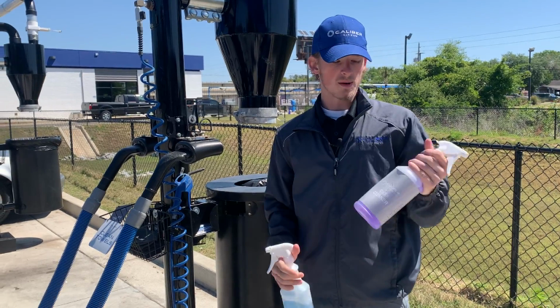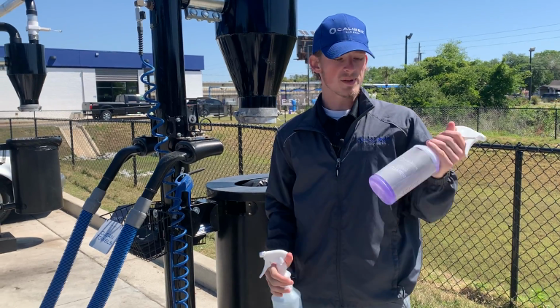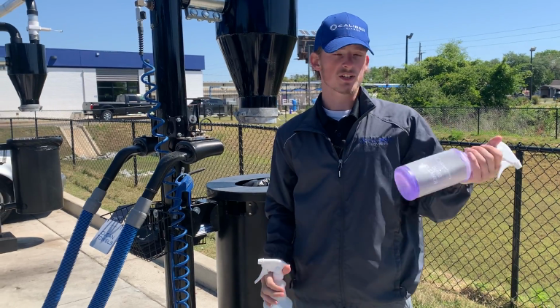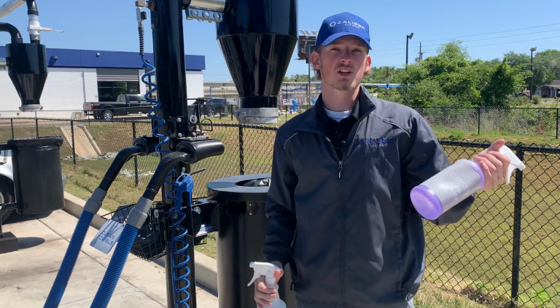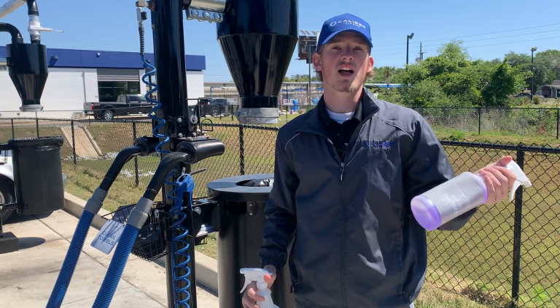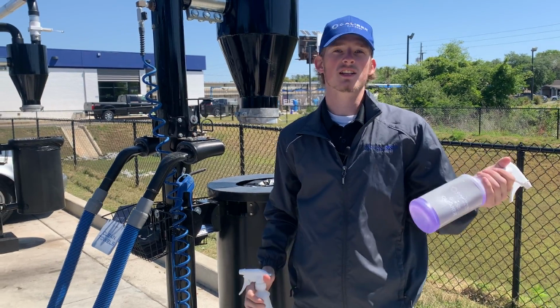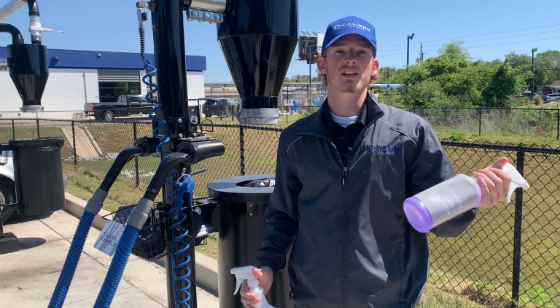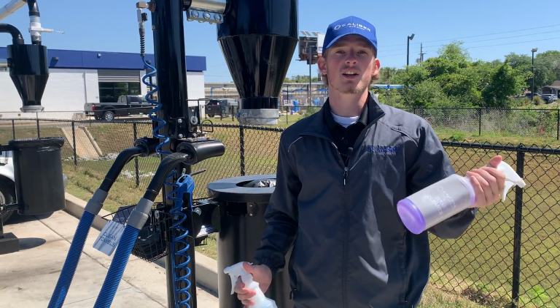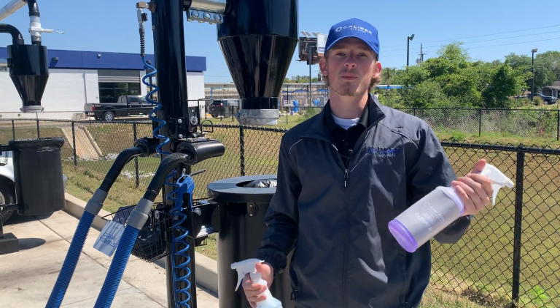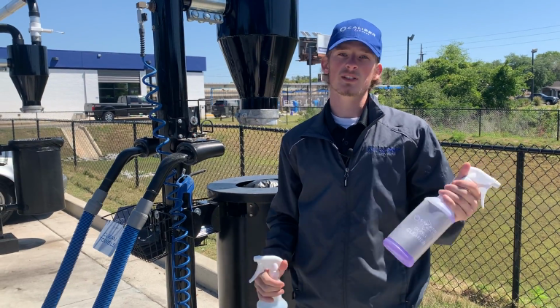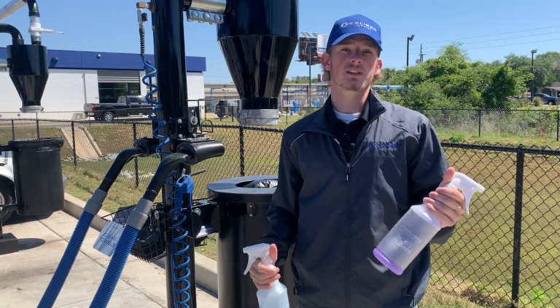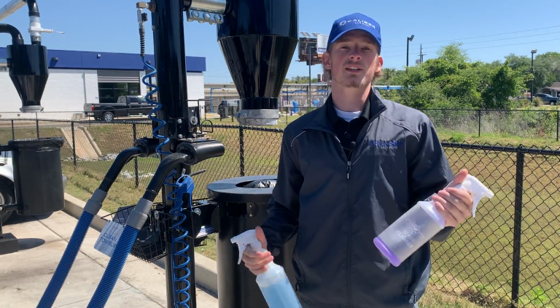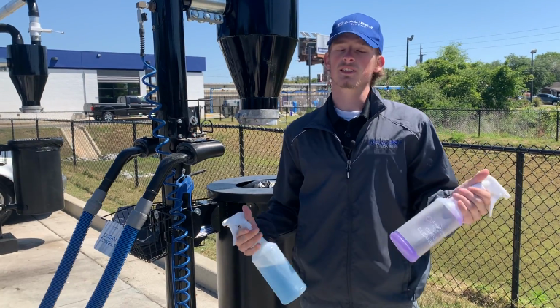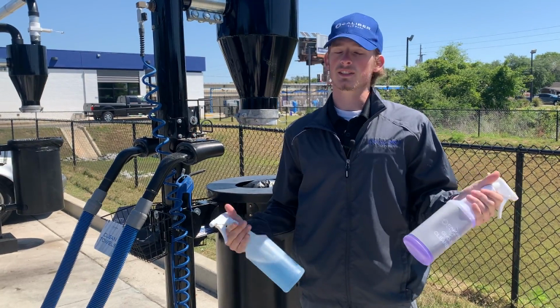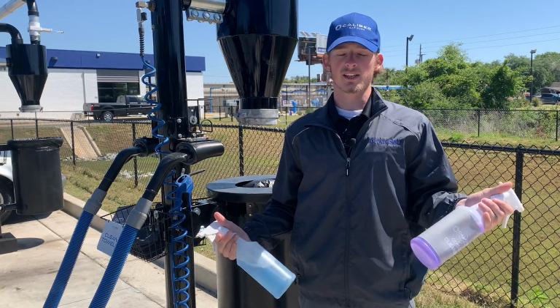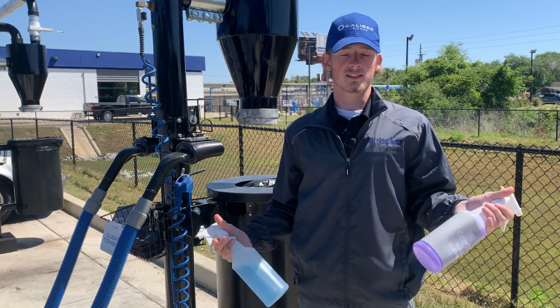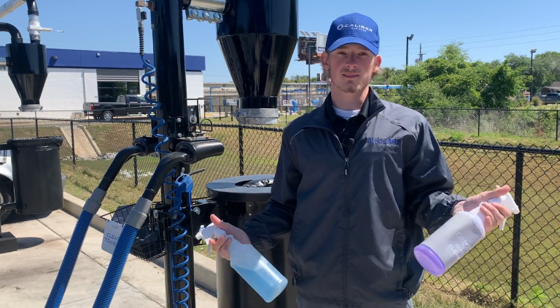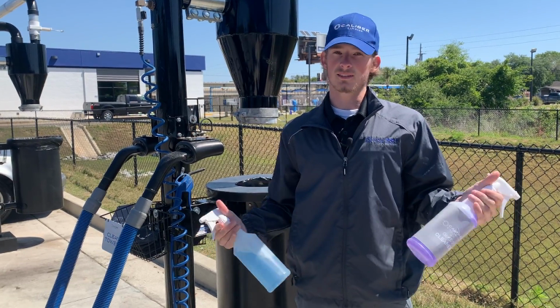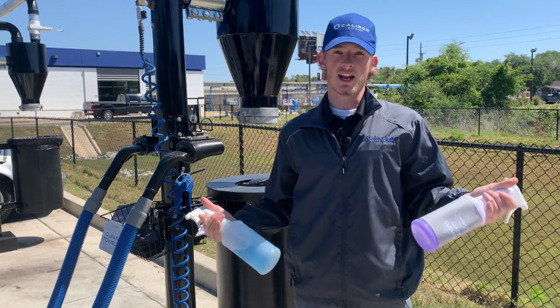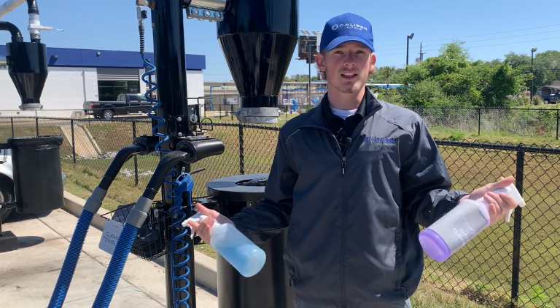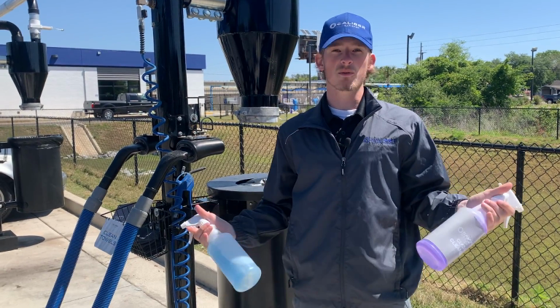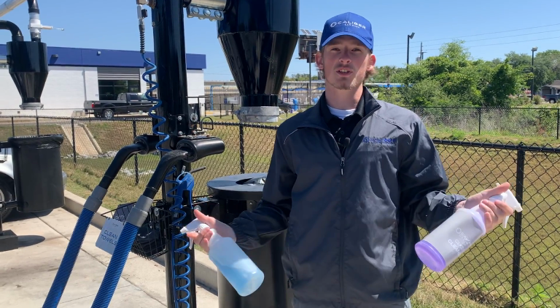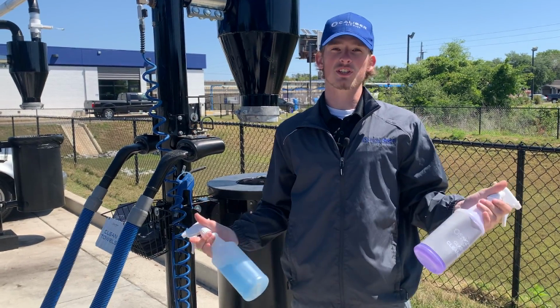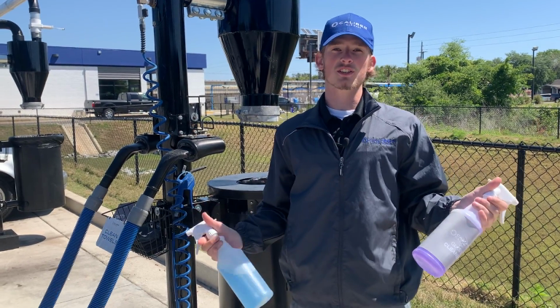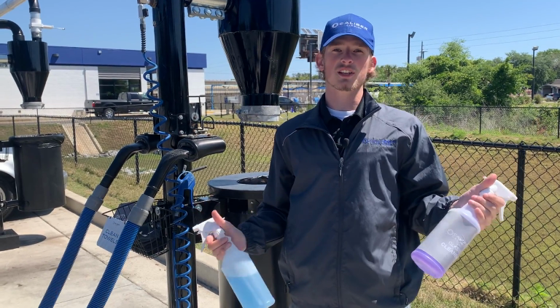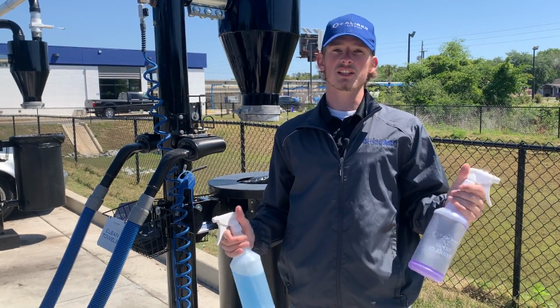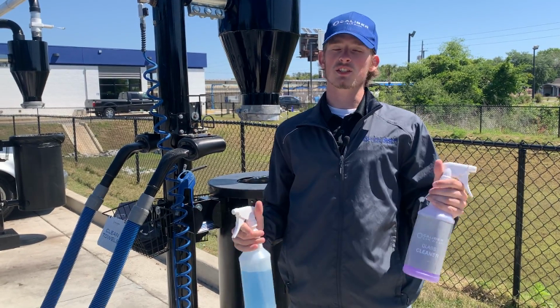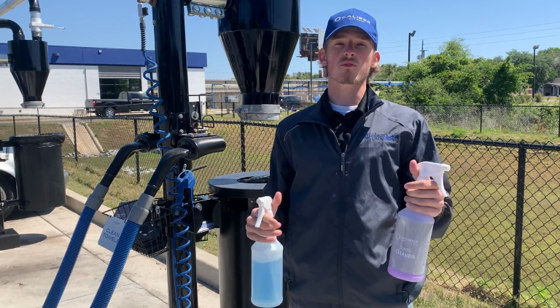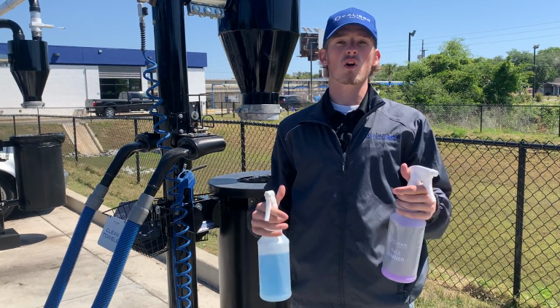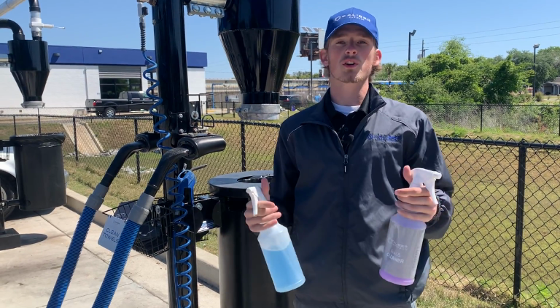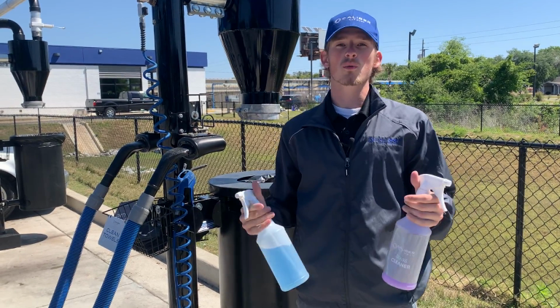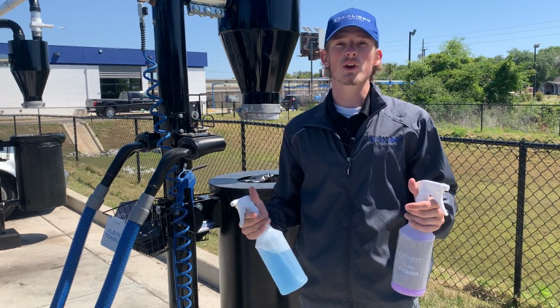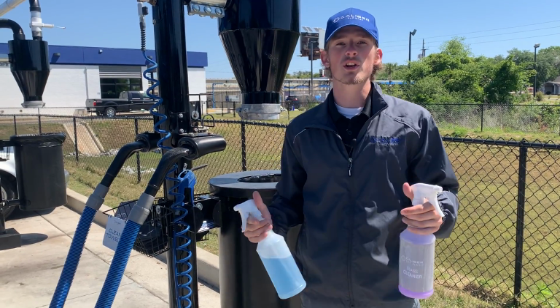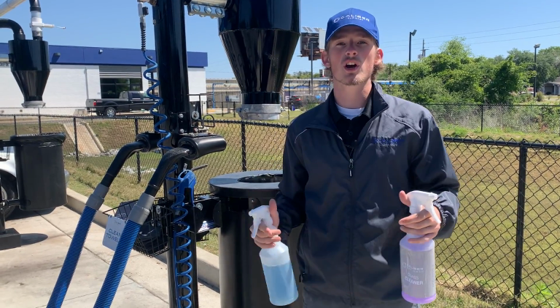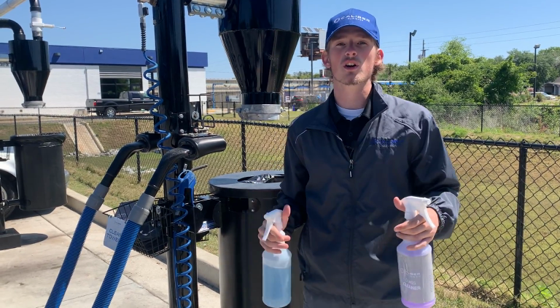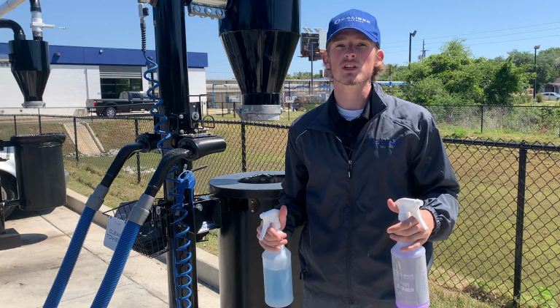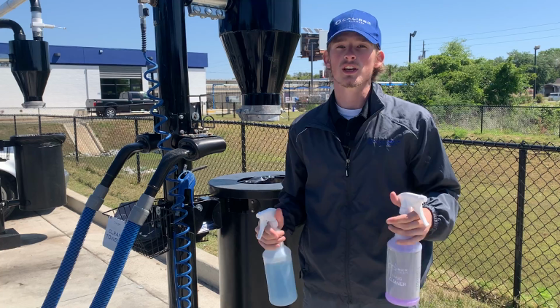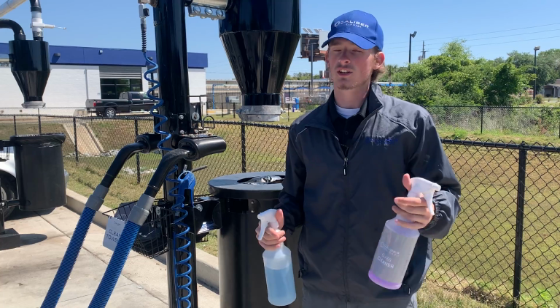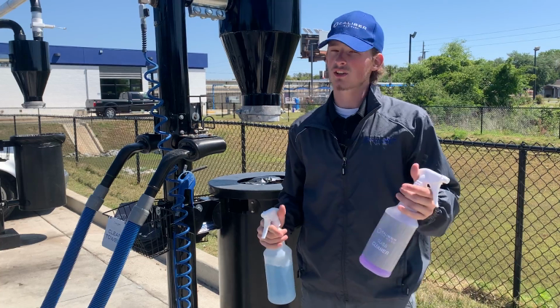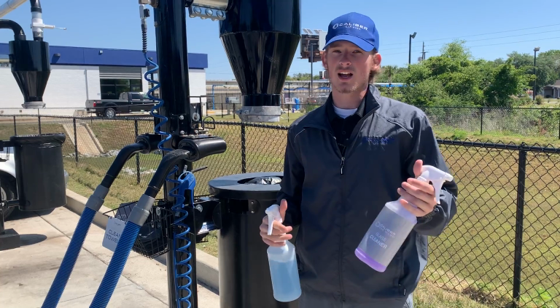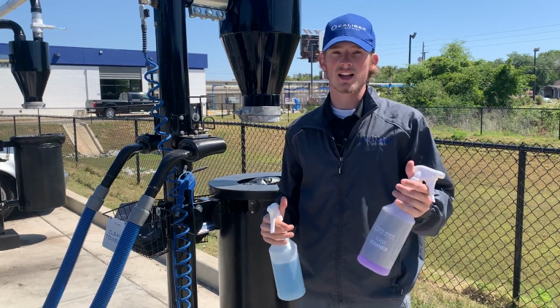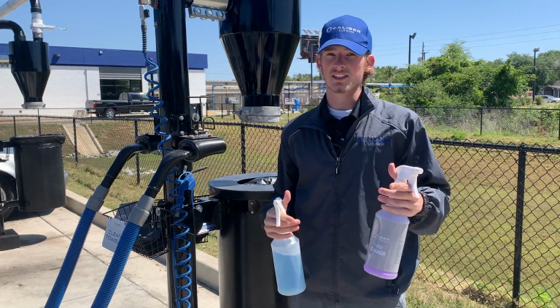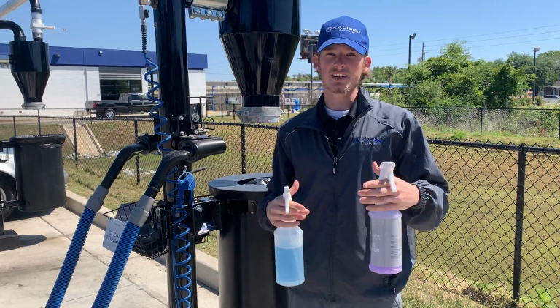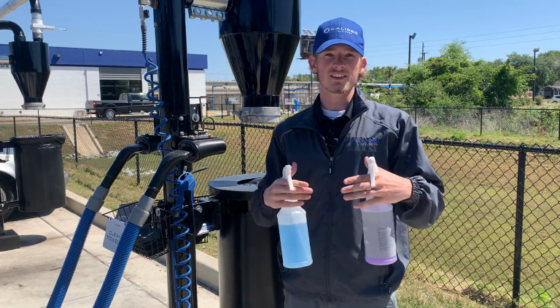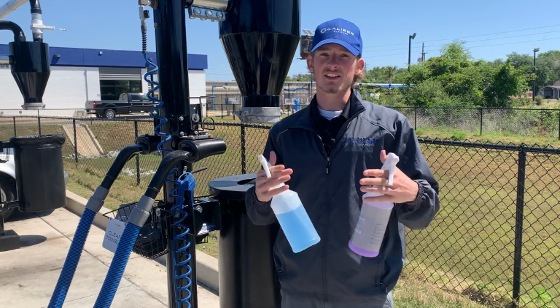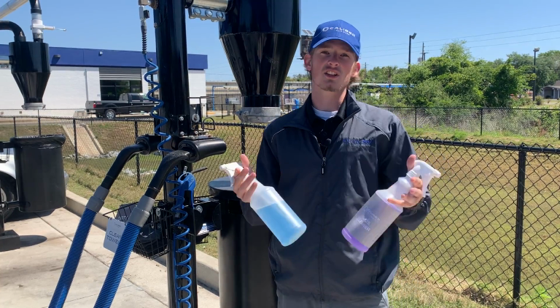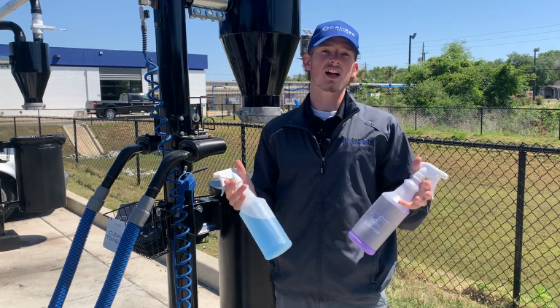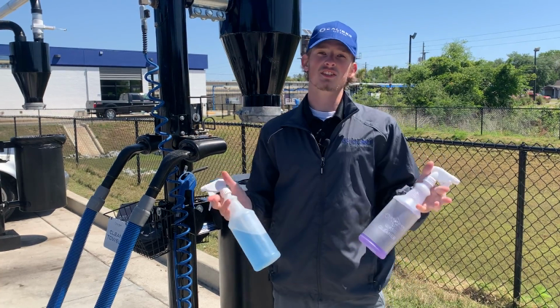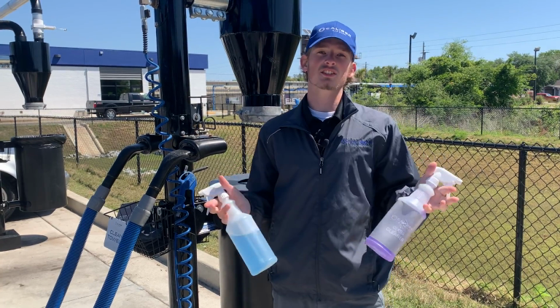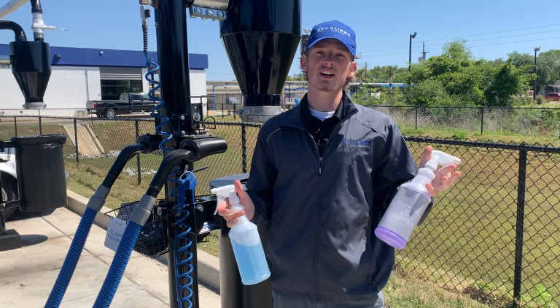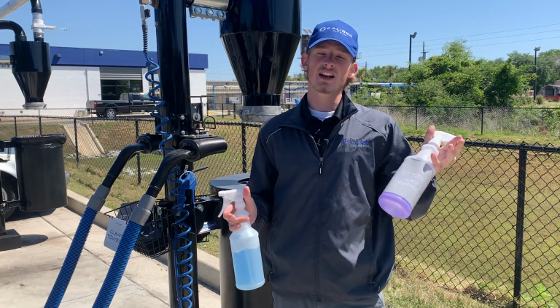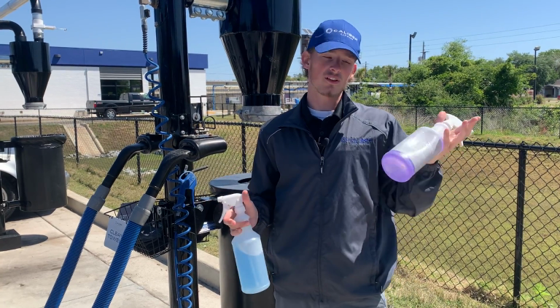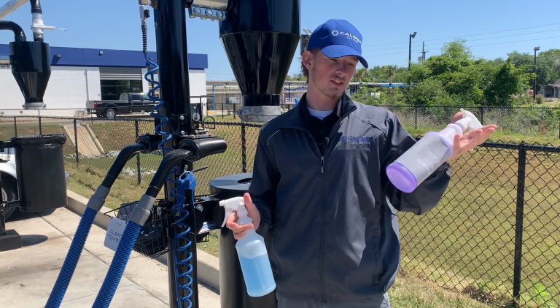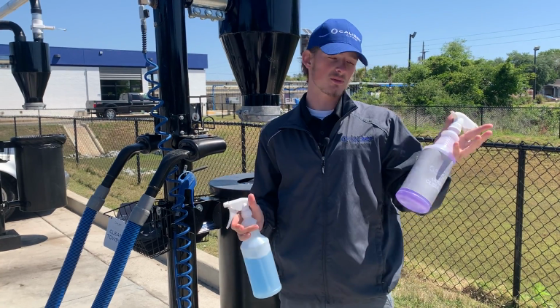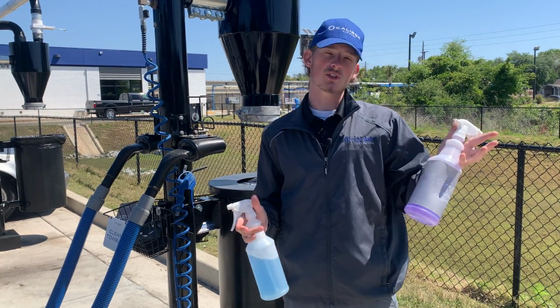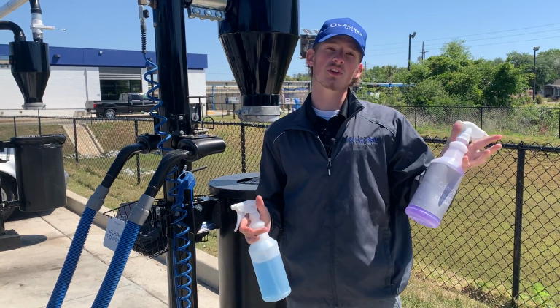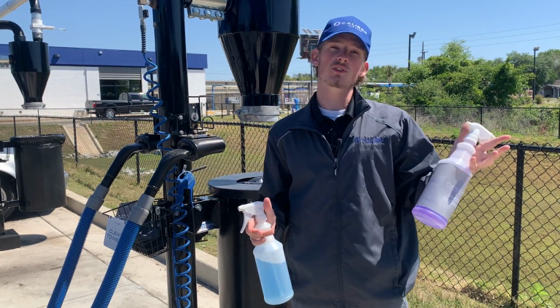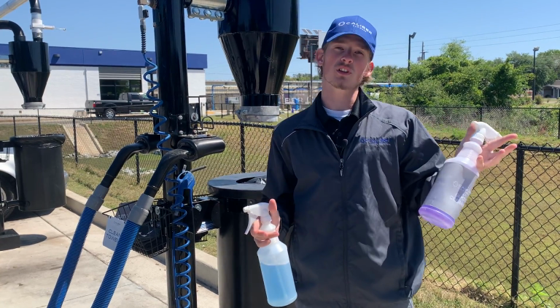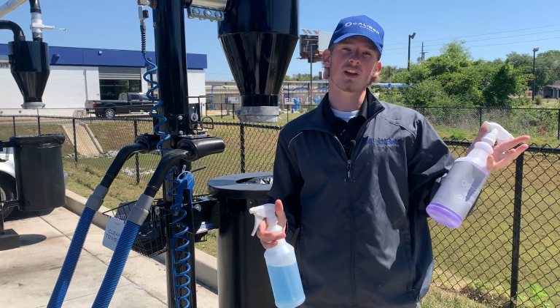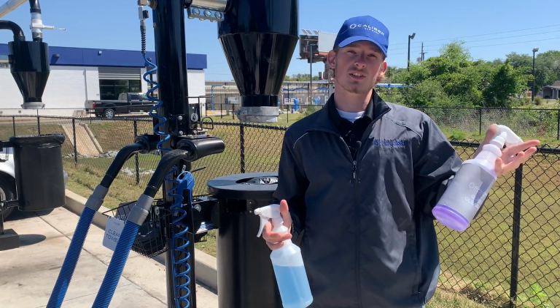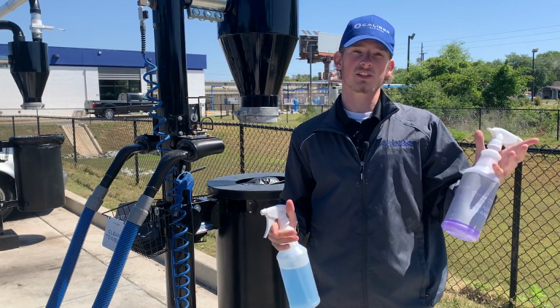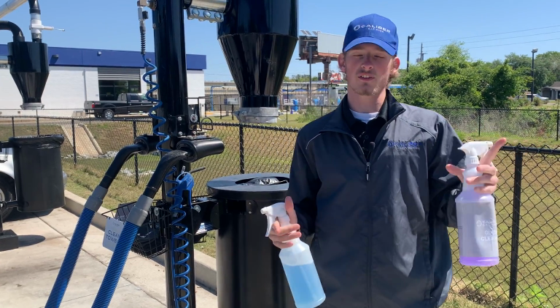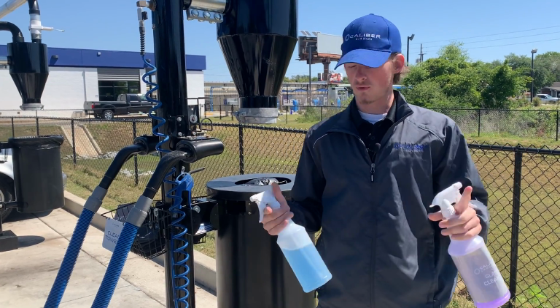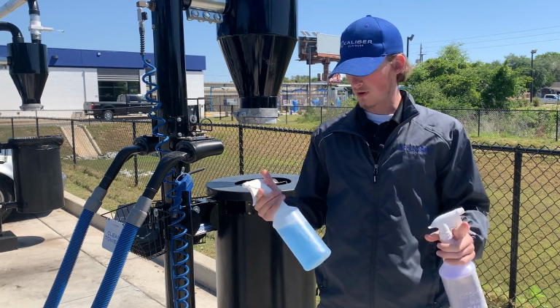You've got your glass cleaner — basically this is exactly what it sounds like. This is for all your windows, your glass, anything that's glass inside and out. This is what you can use your glass cleaner for.